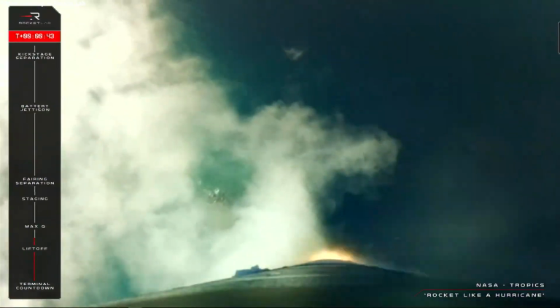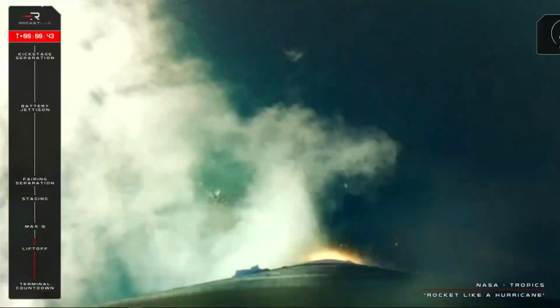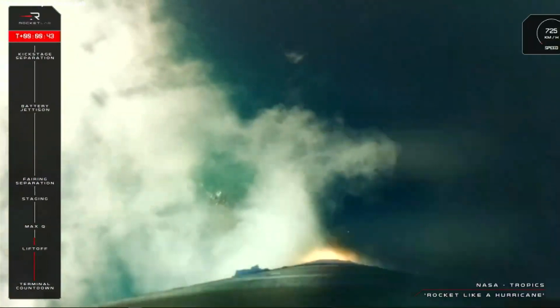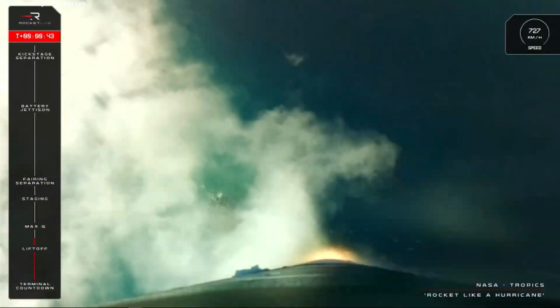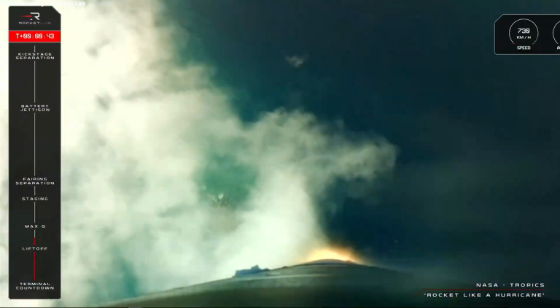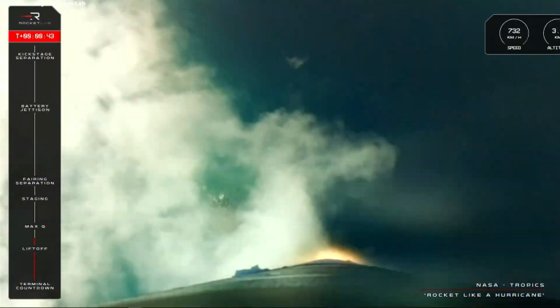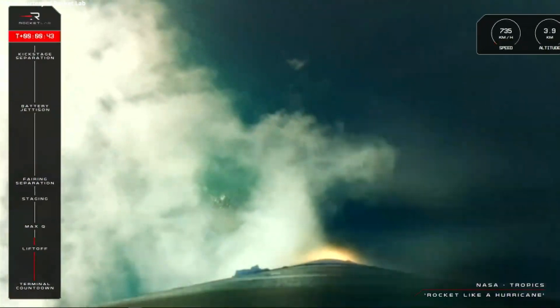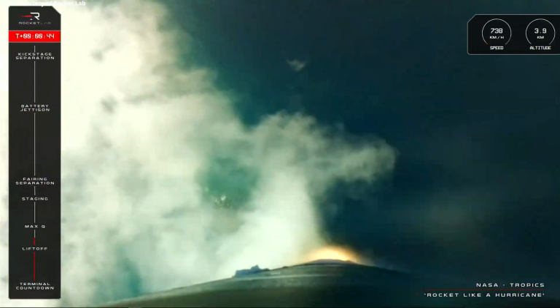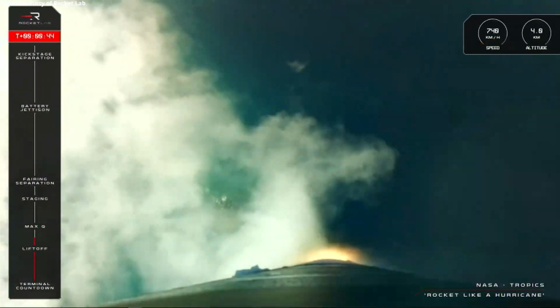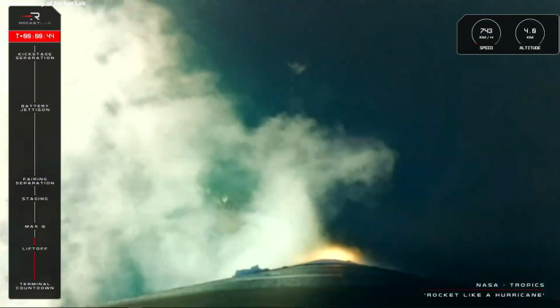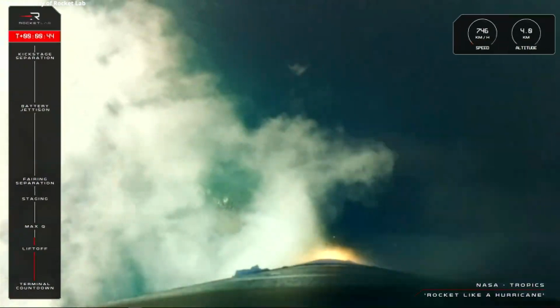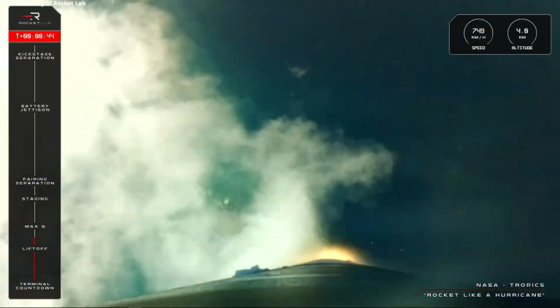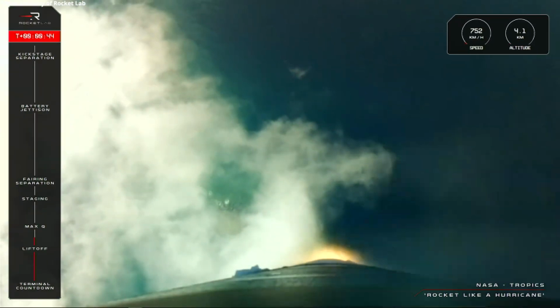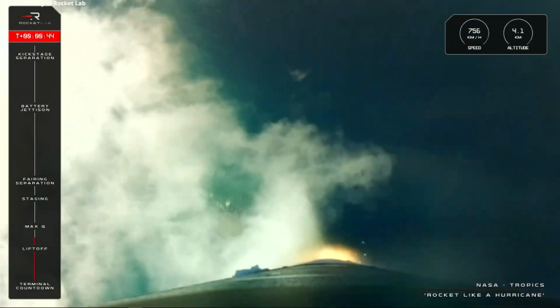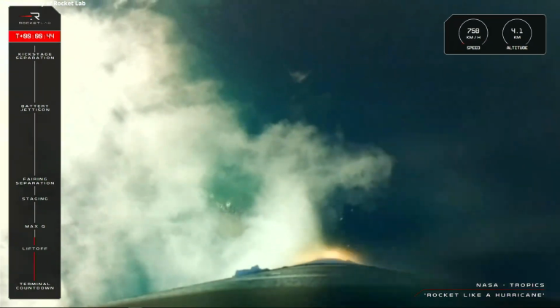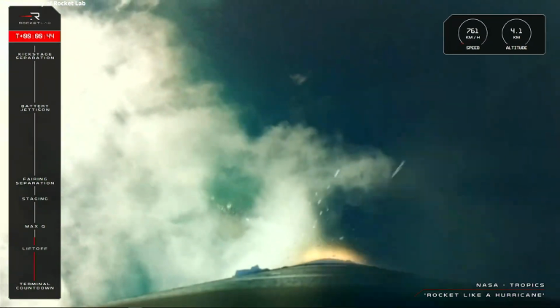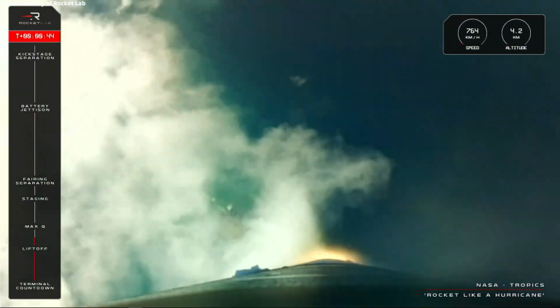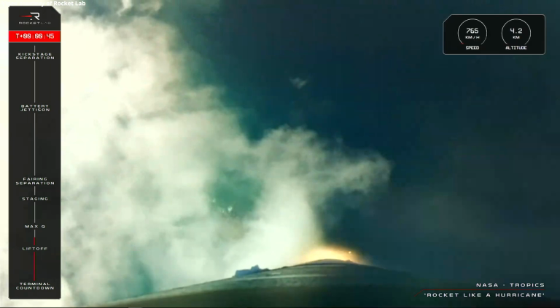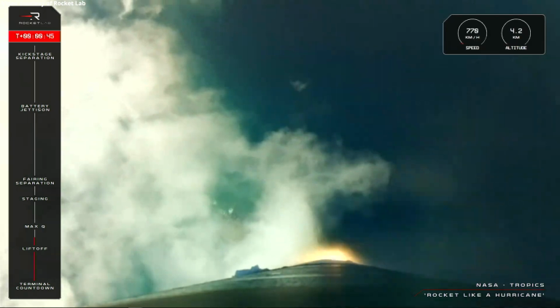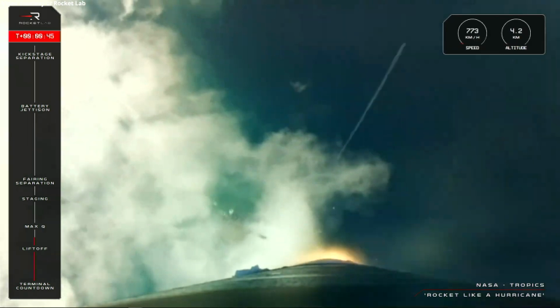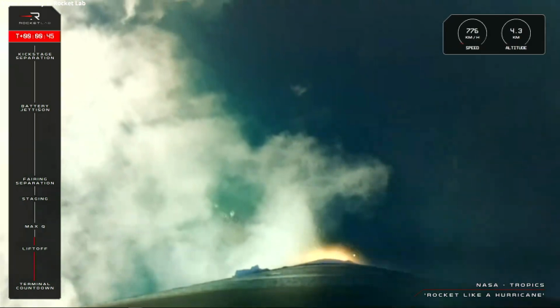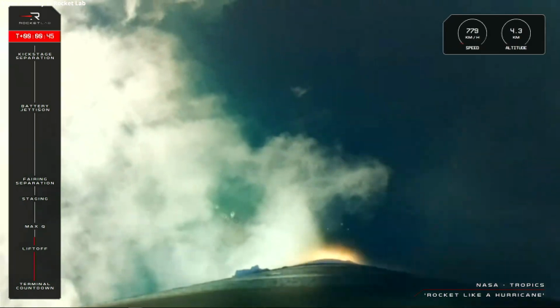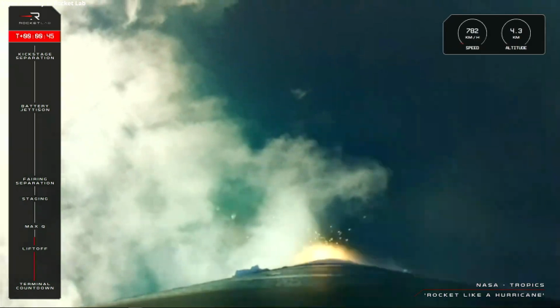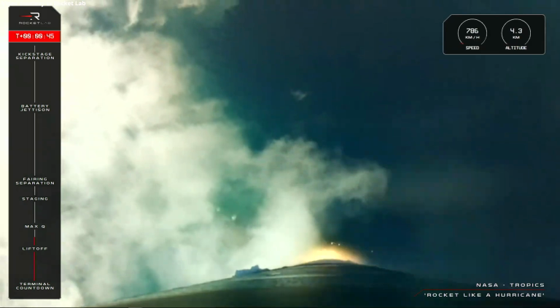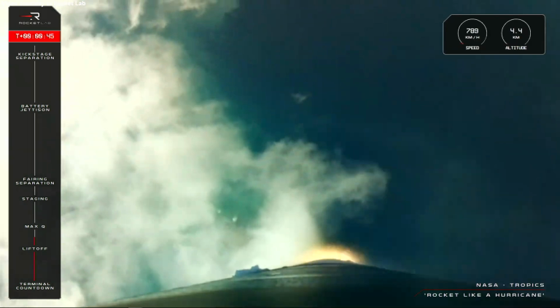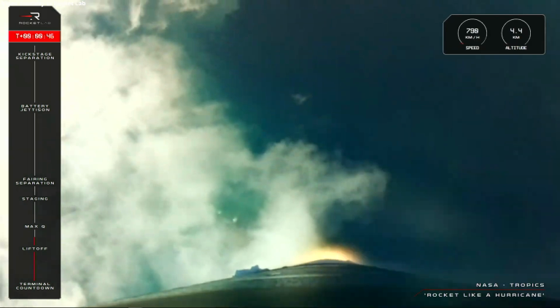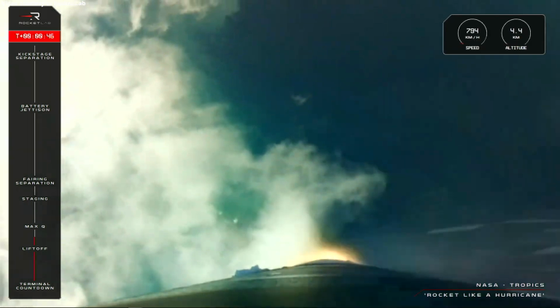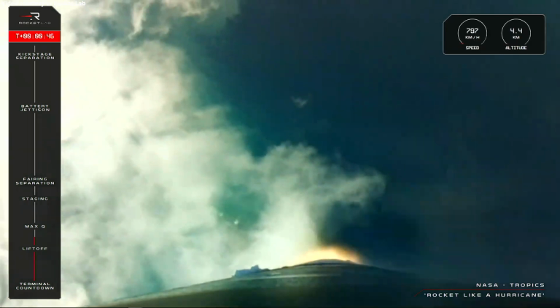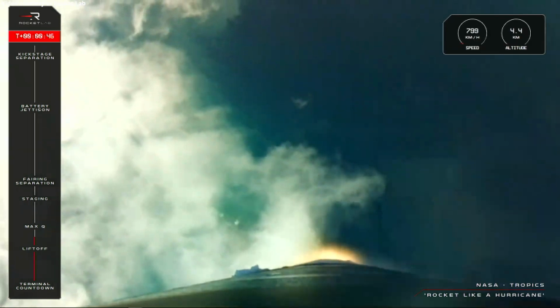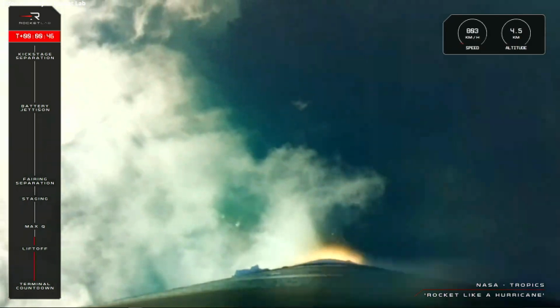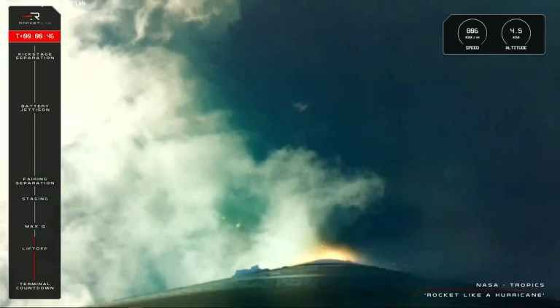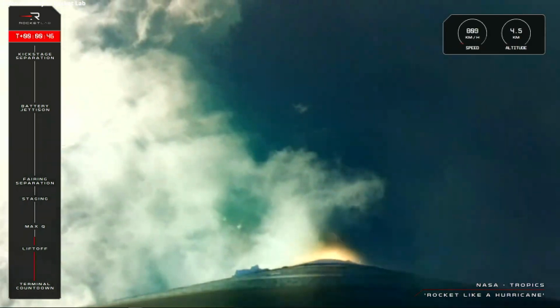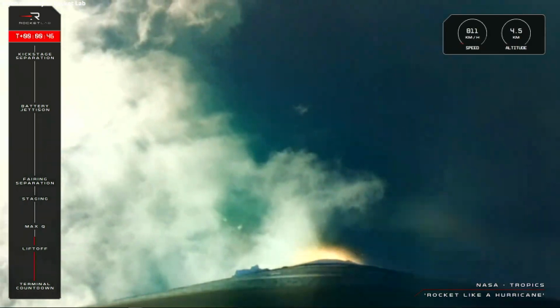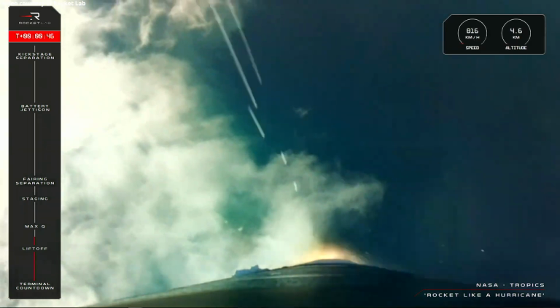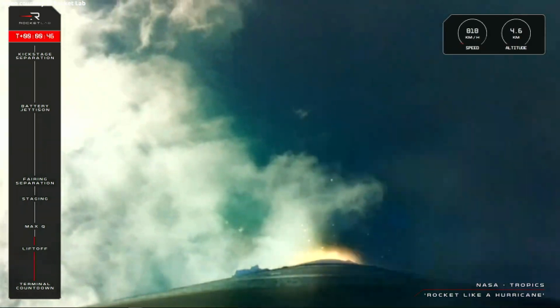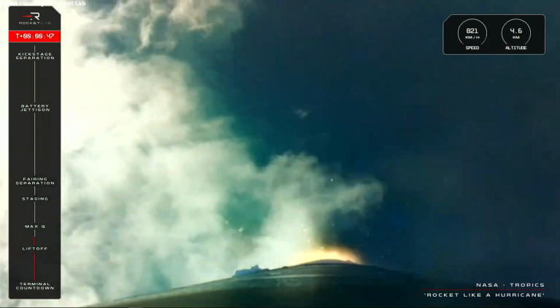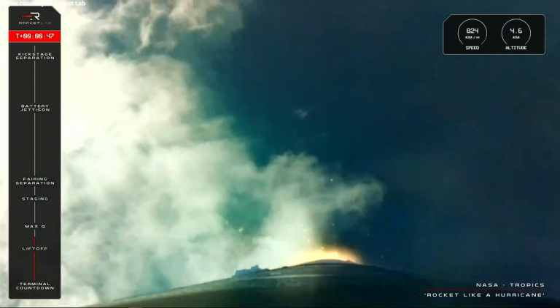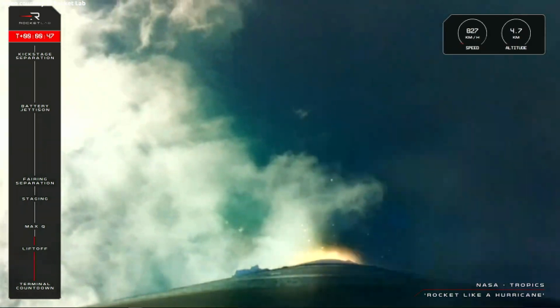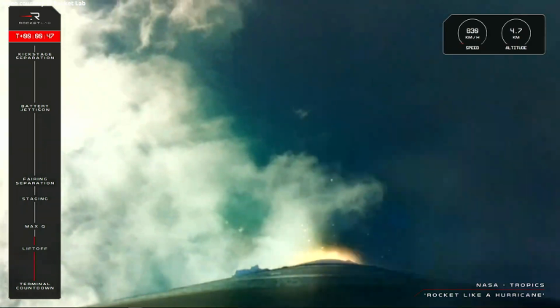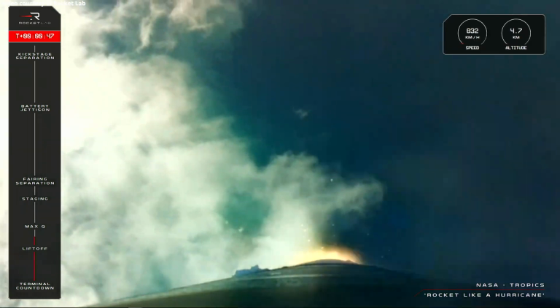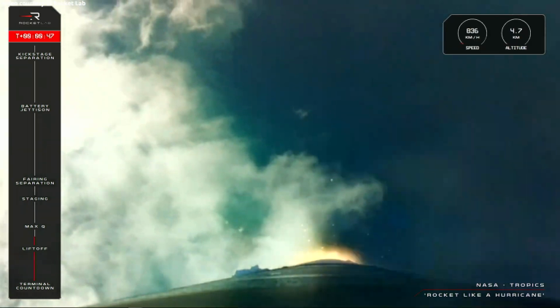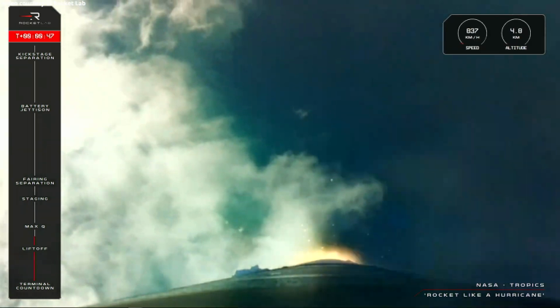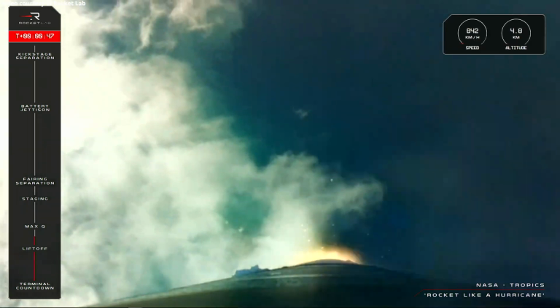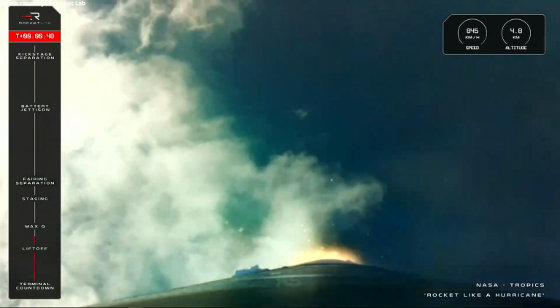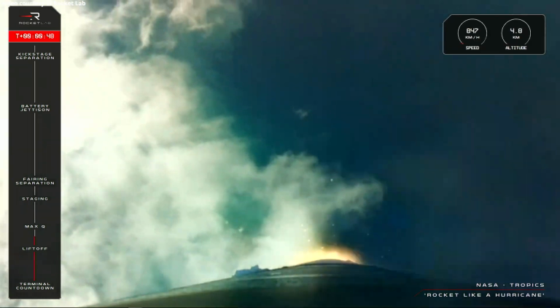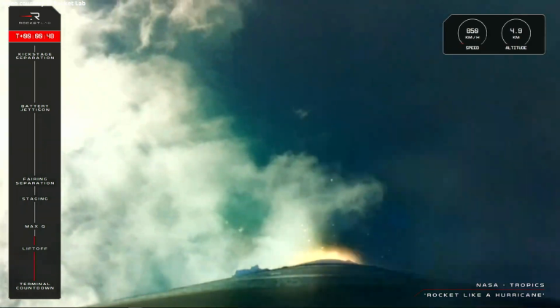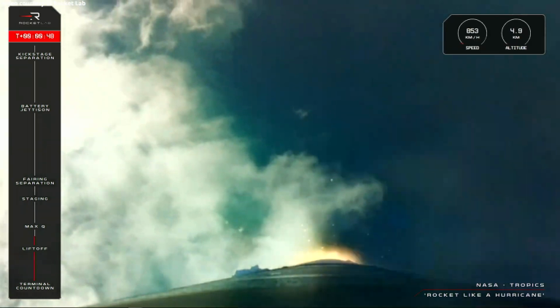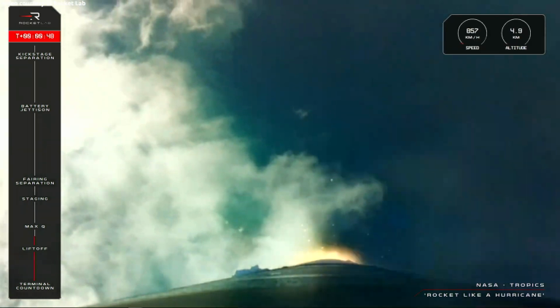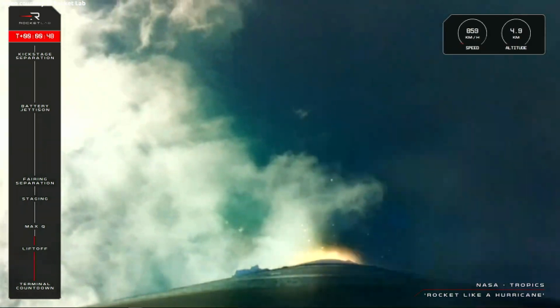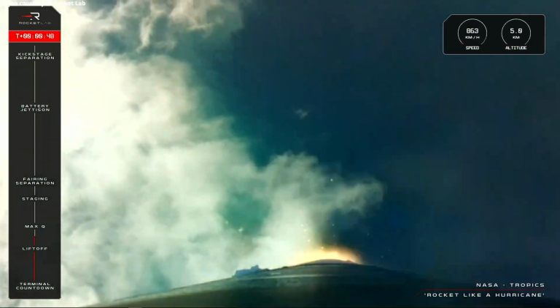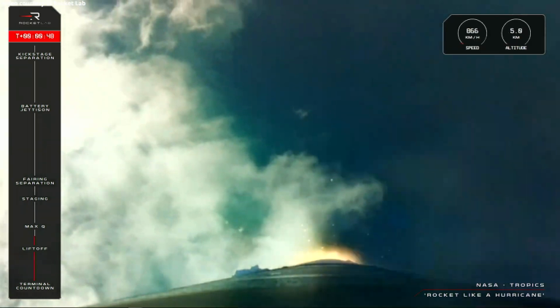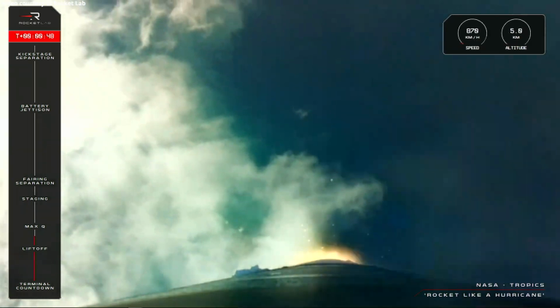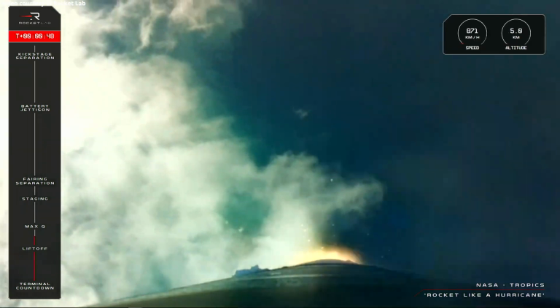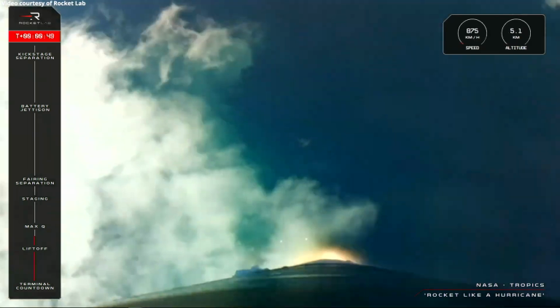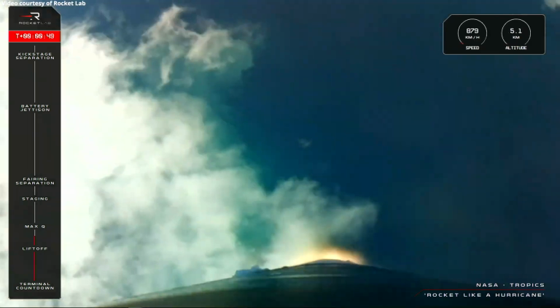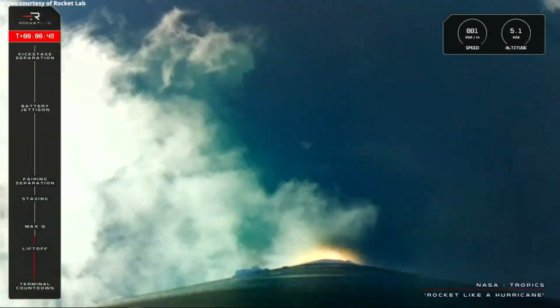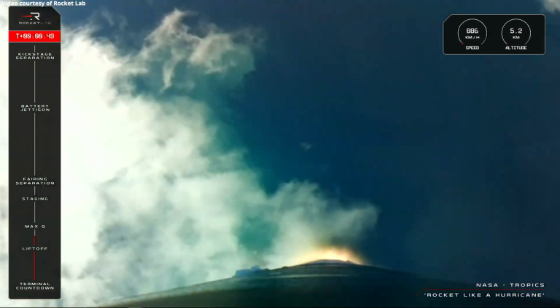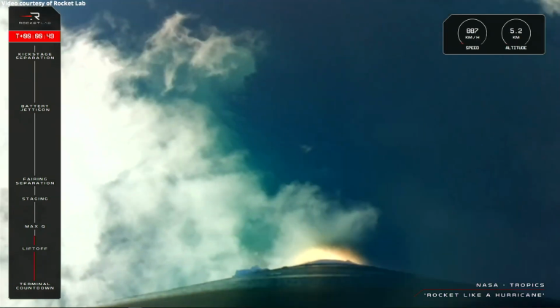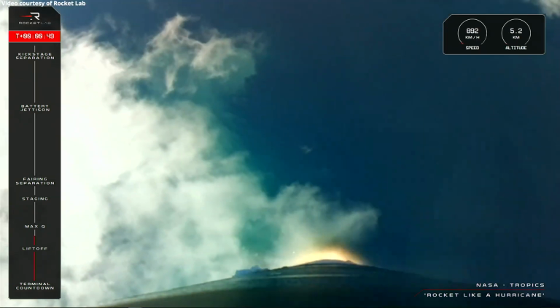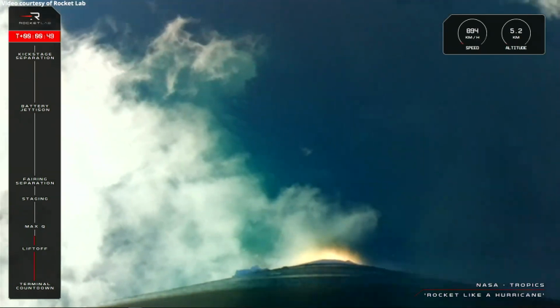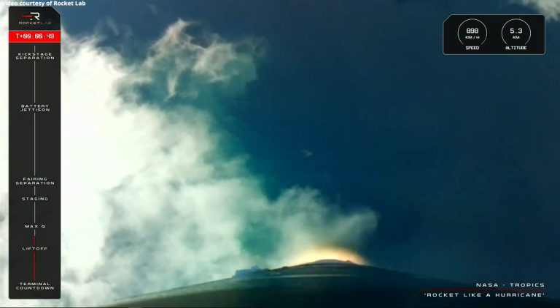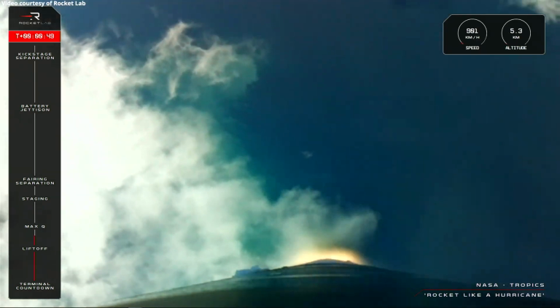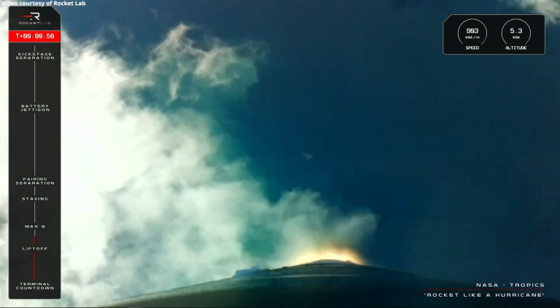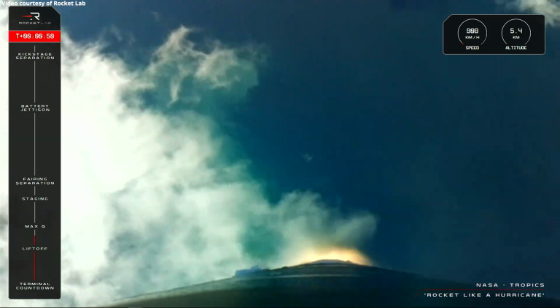After lifting off from Pad B at Launch Complex 1, now on its way to low Earth orbit for NASA and TROPICS.